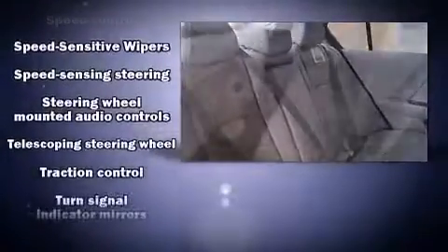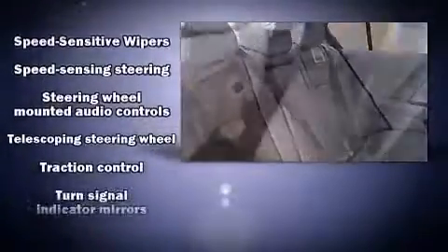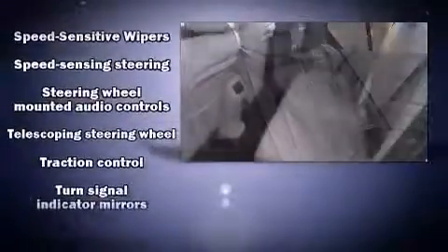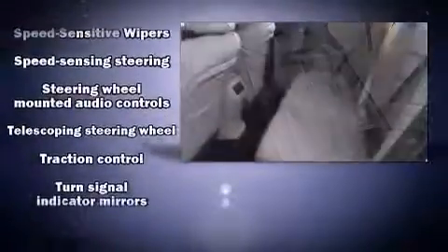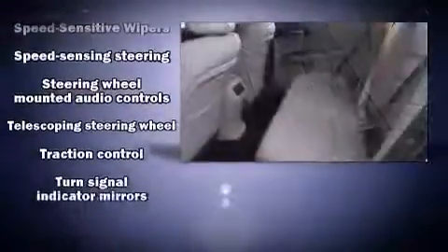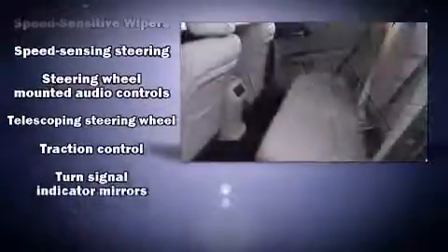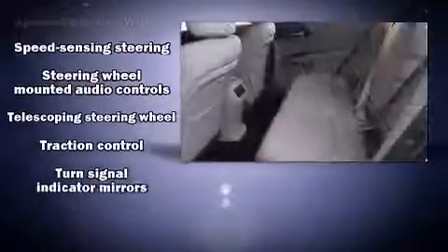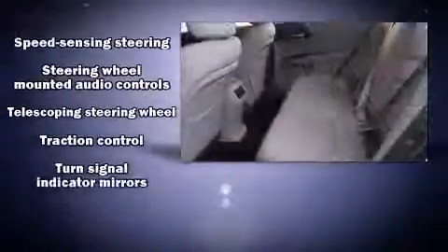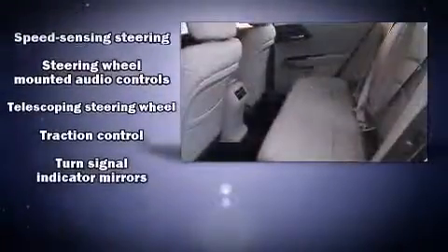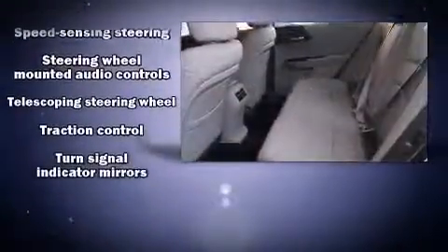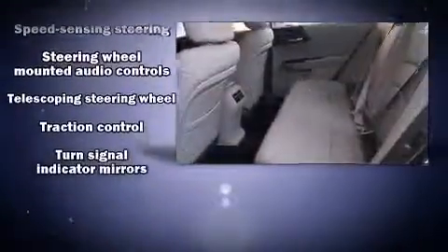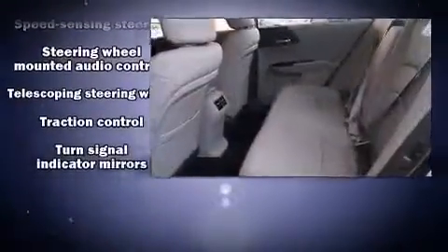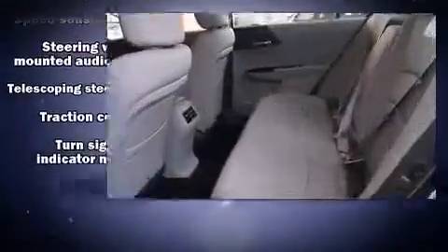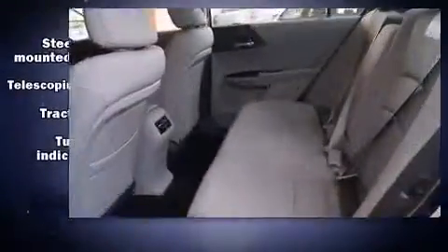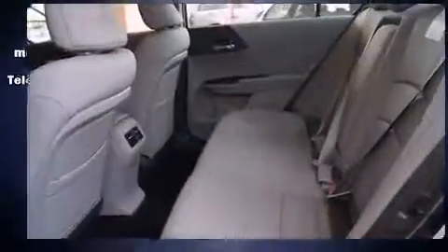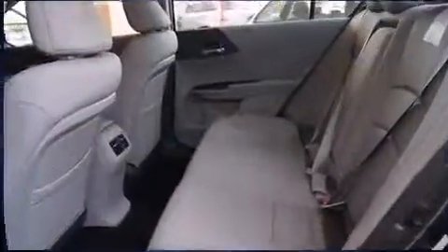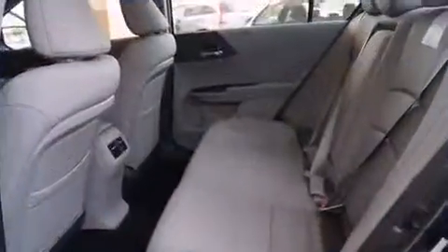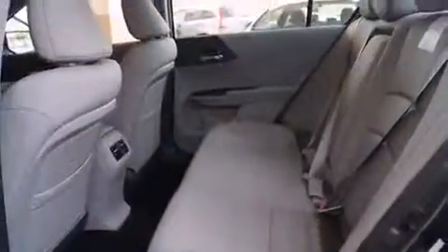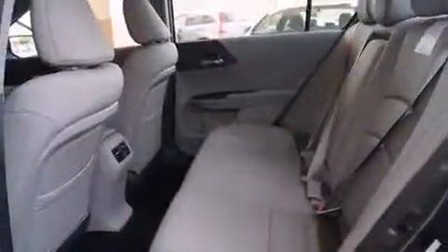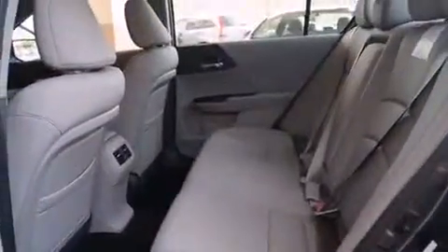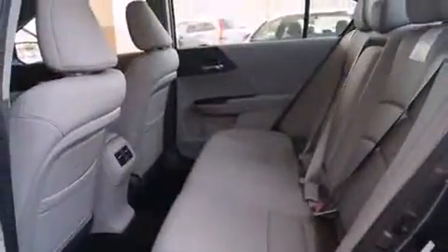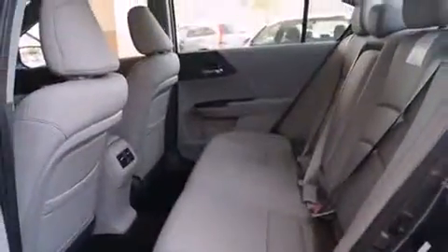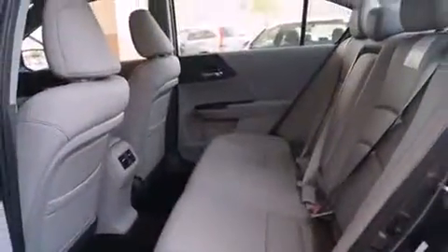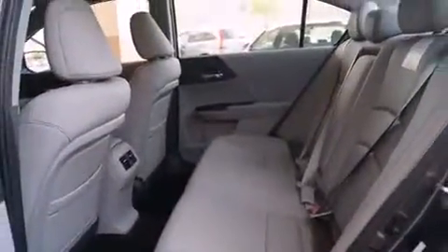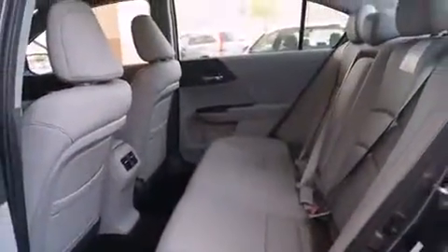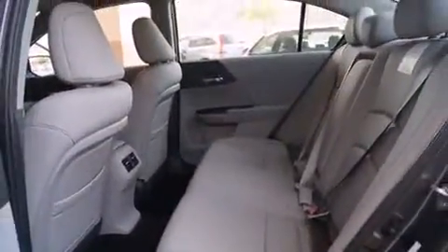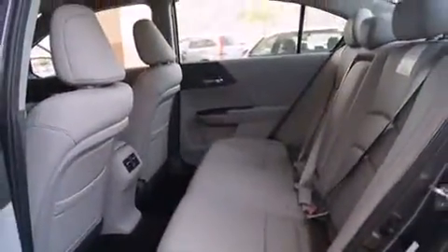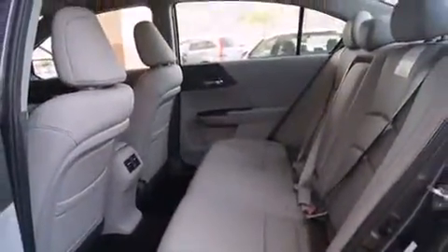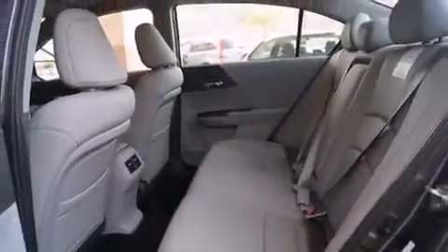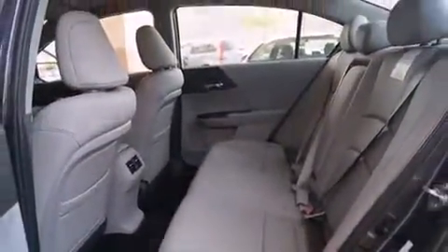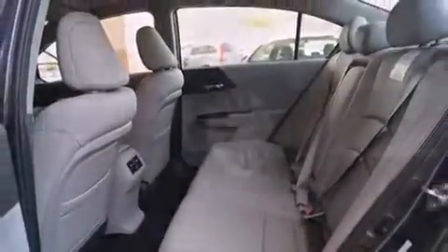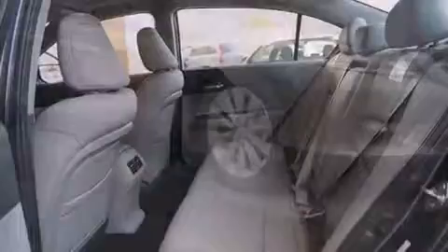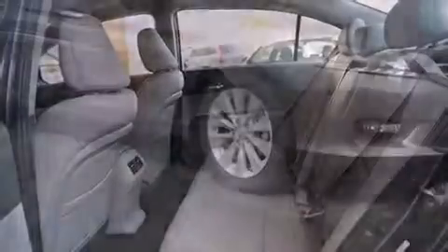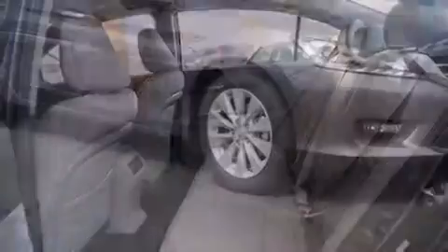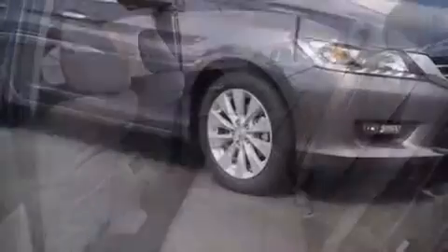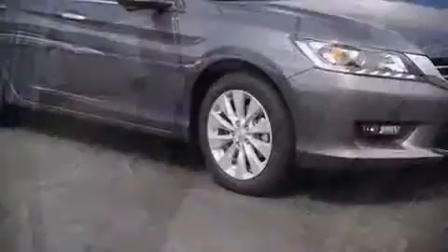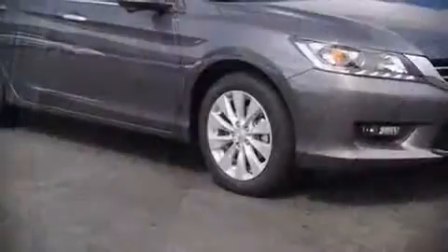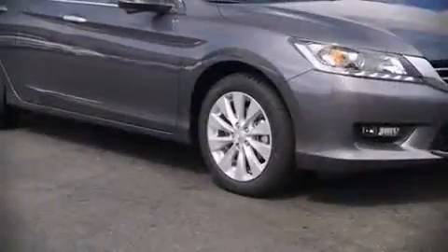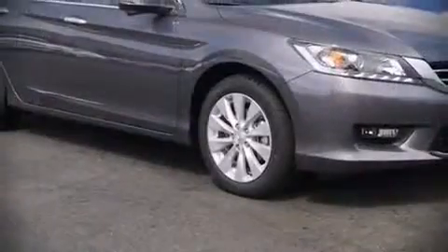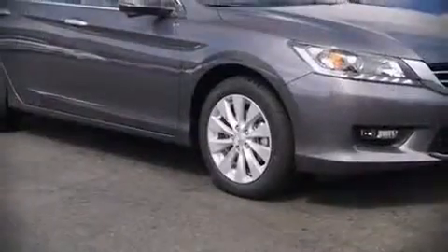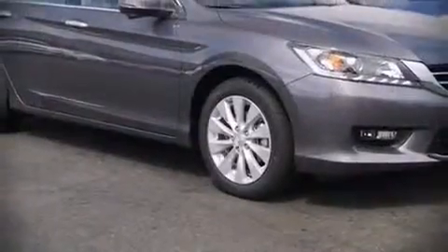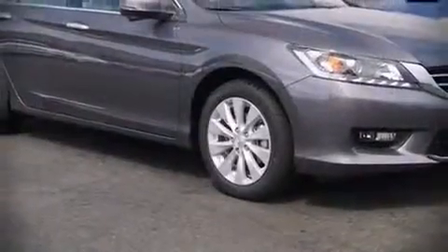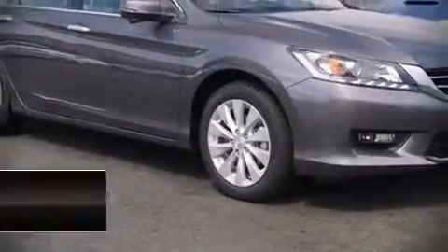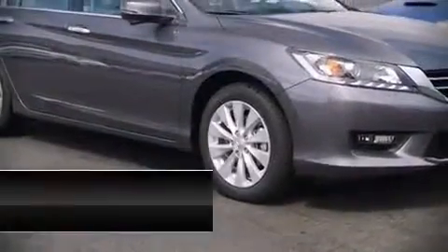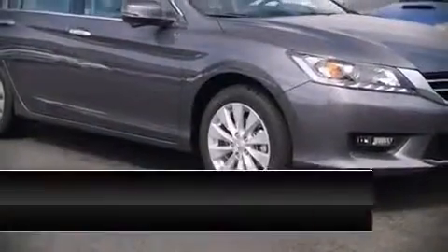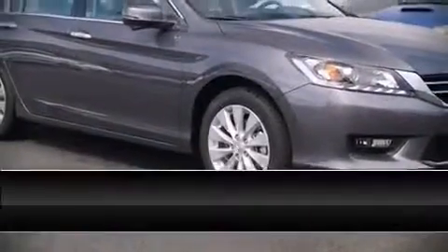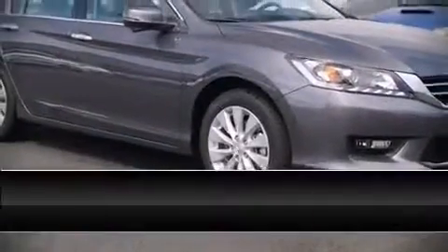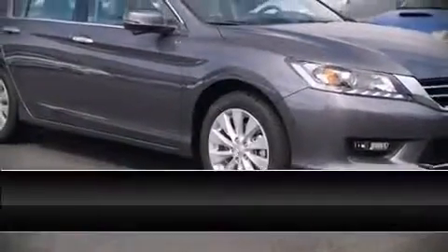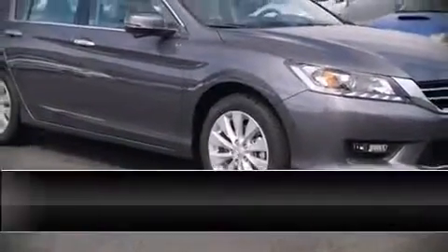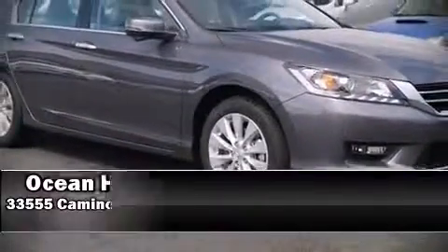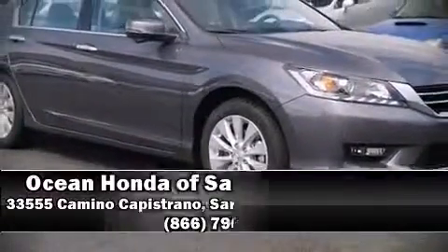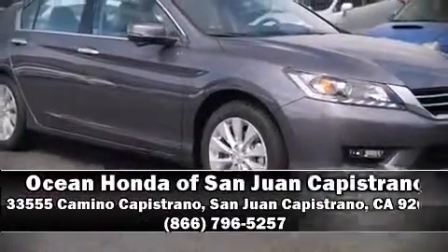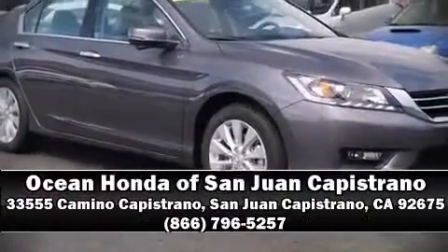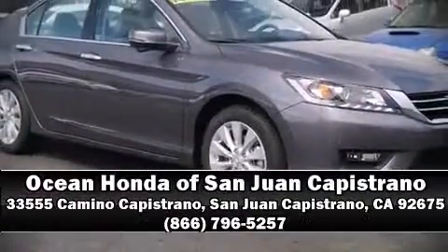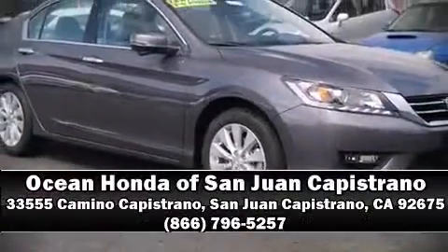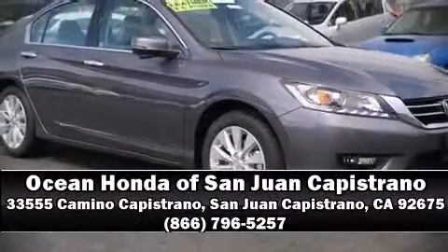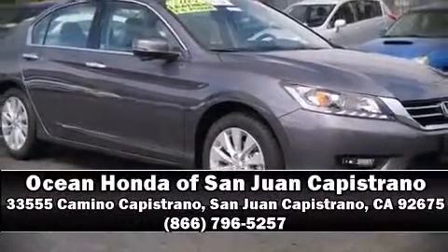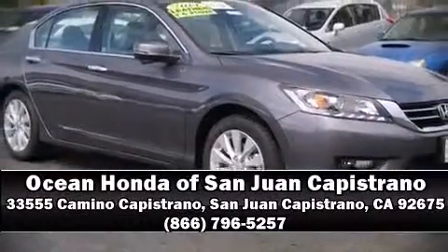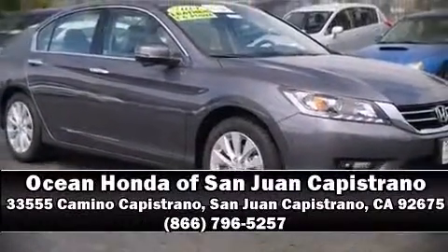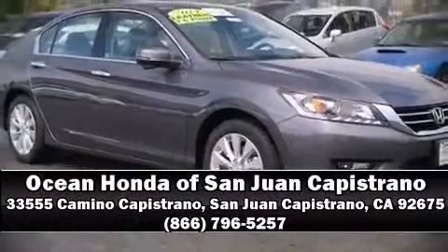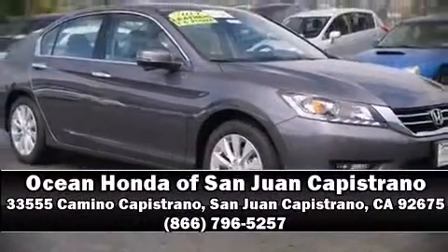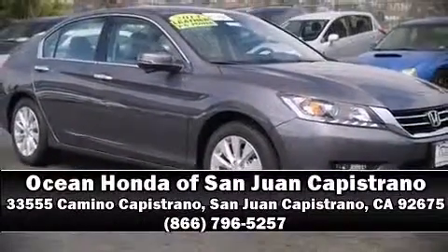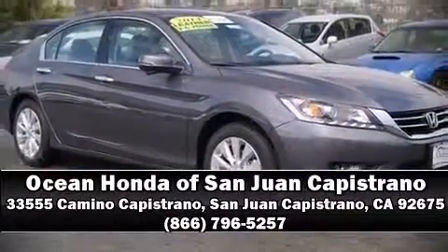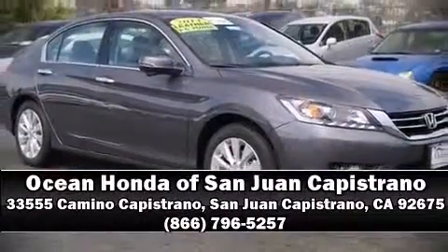Our sales staff will help you find the vehicle that you've been searching for. Stop by our dealership or give us a call for more information. See you later!